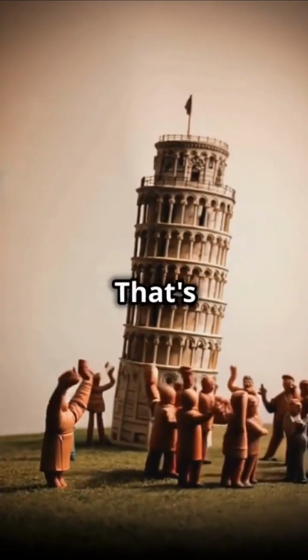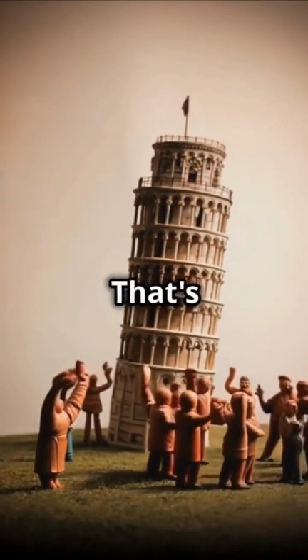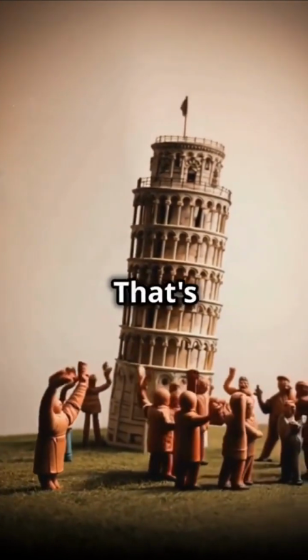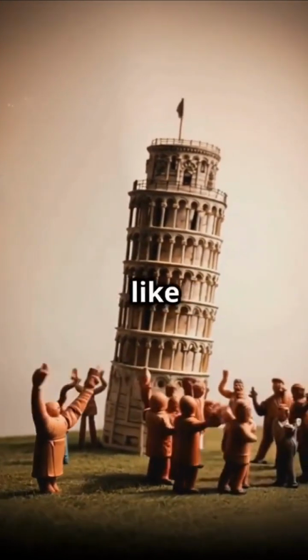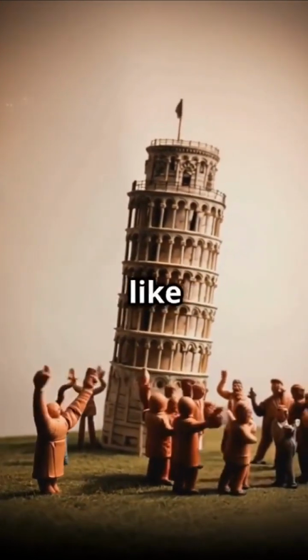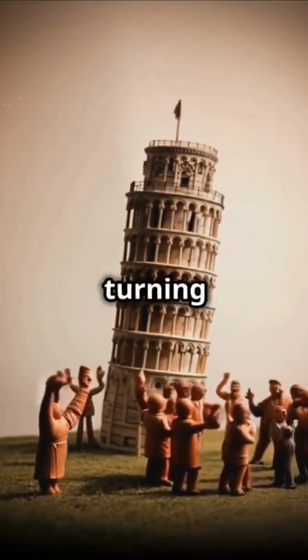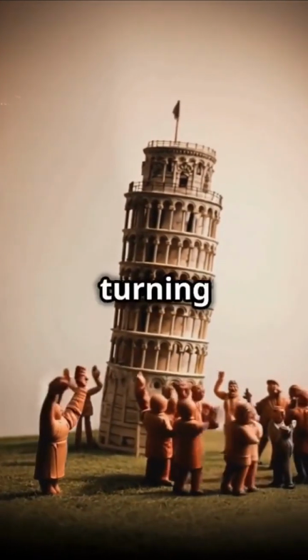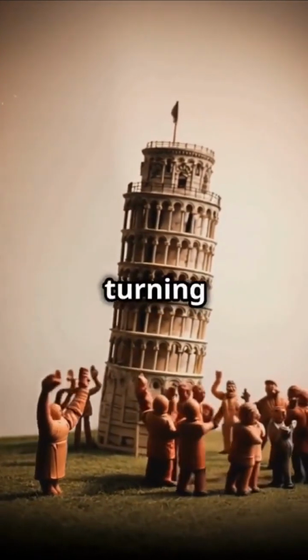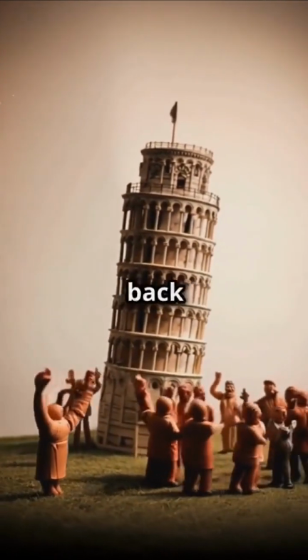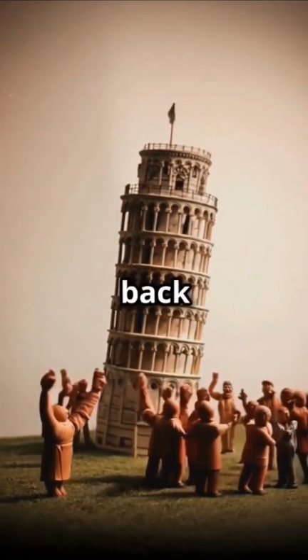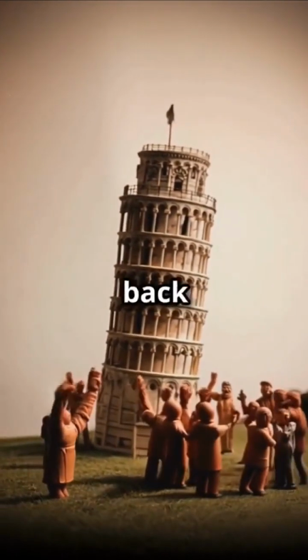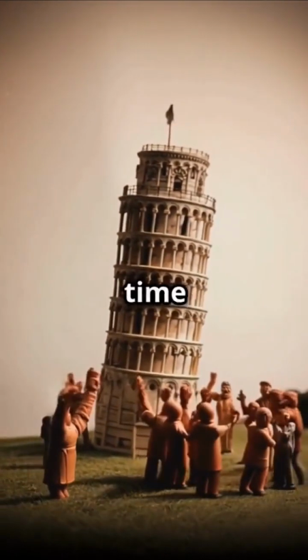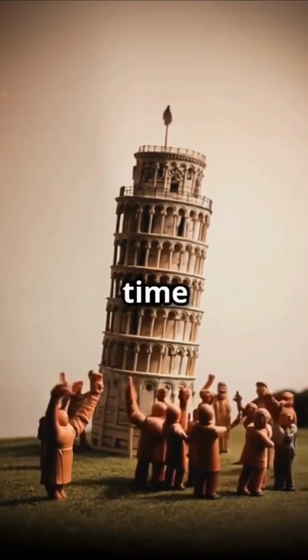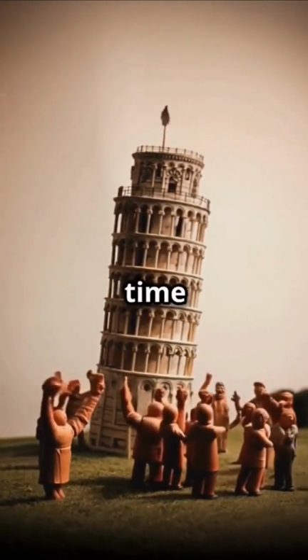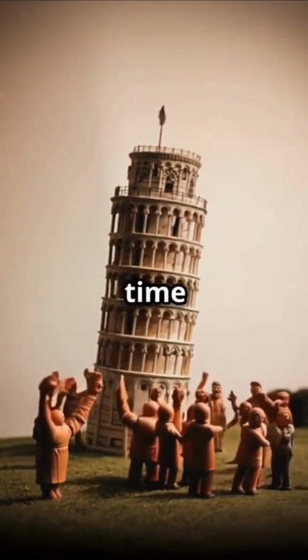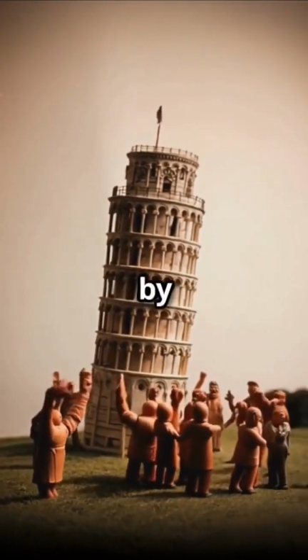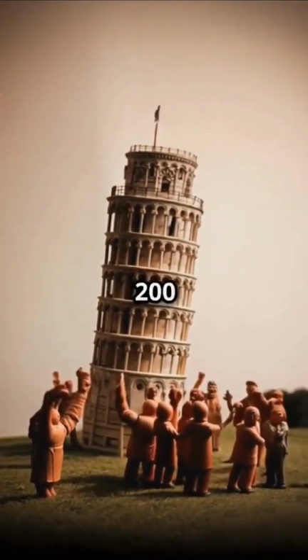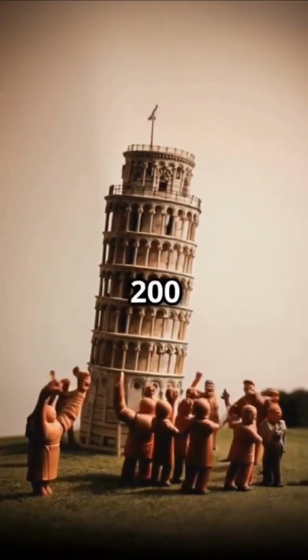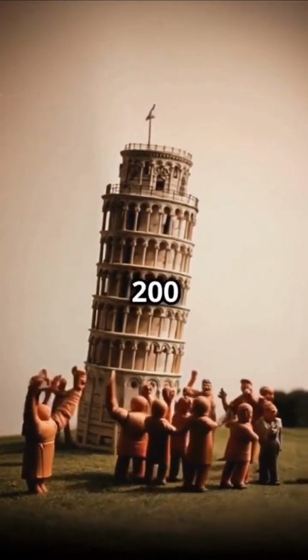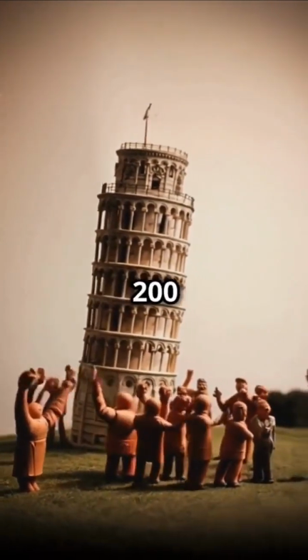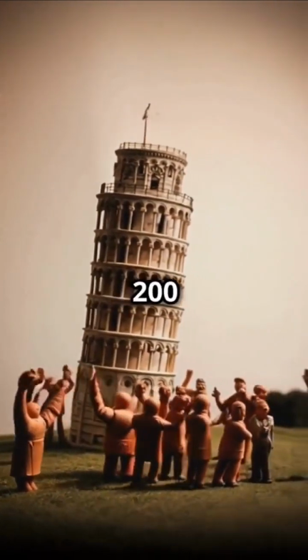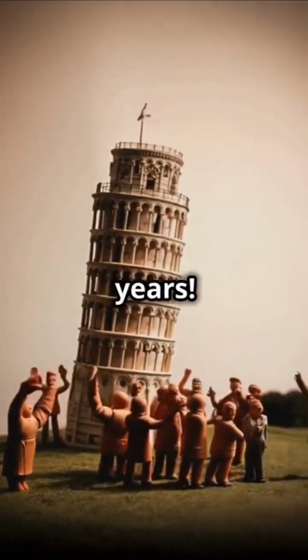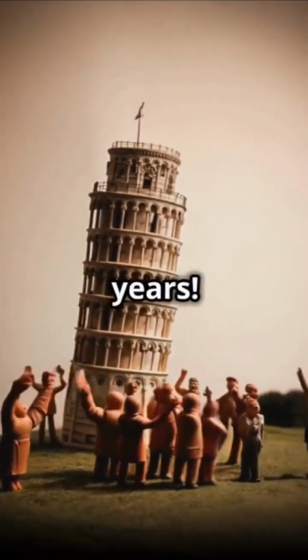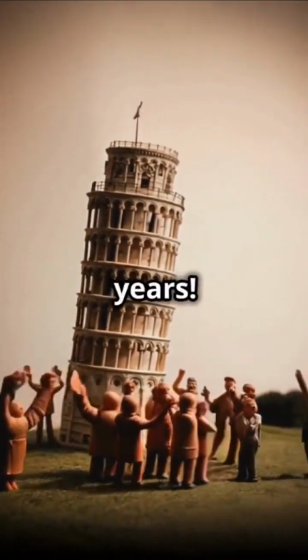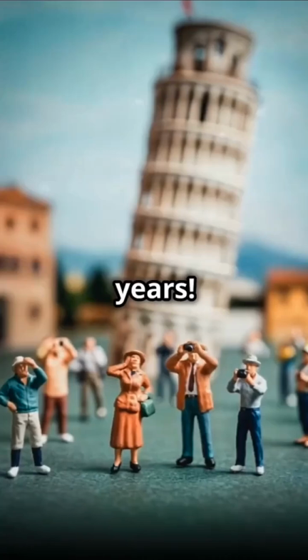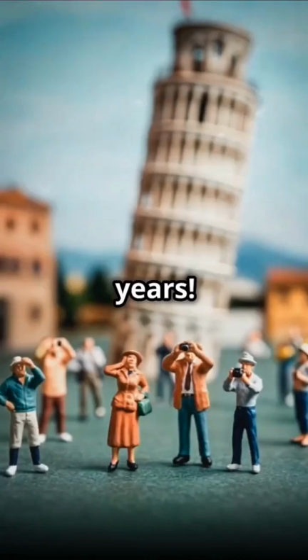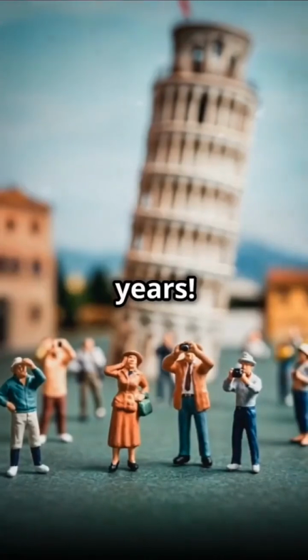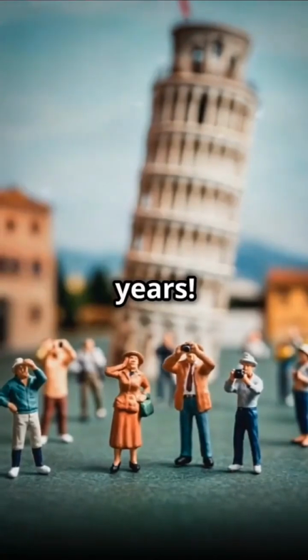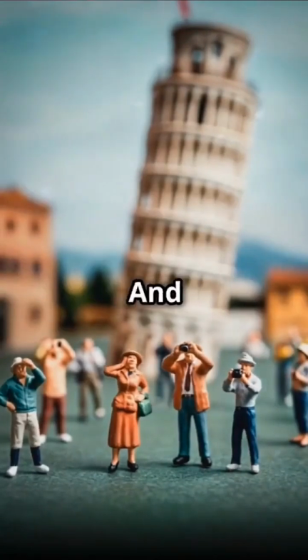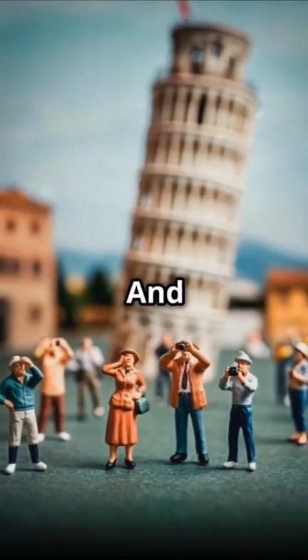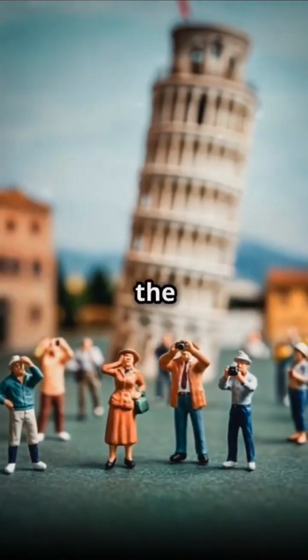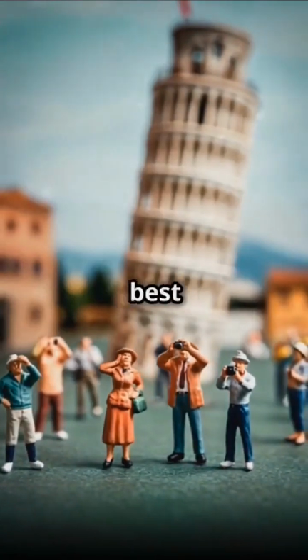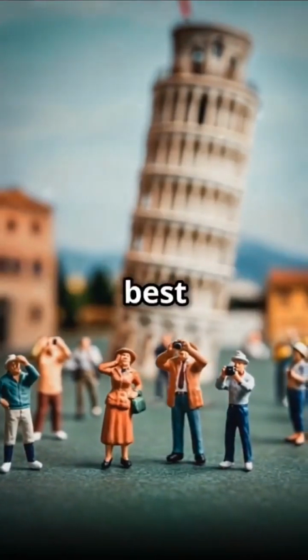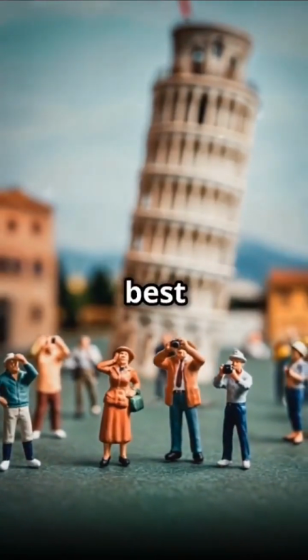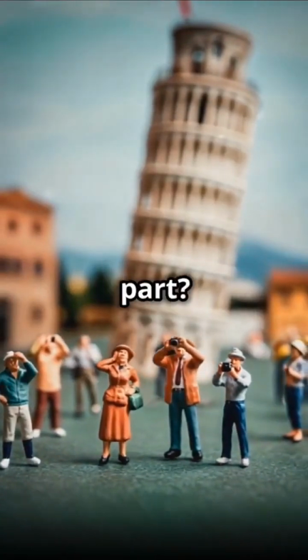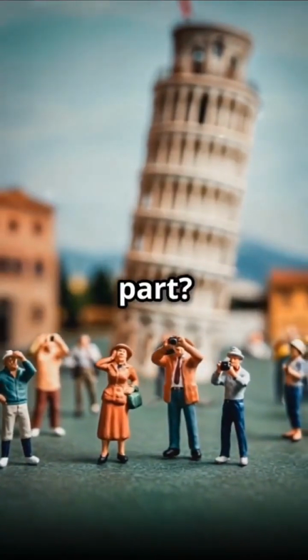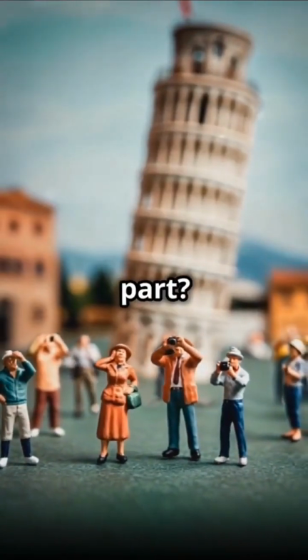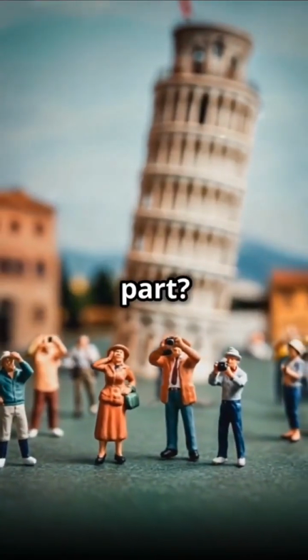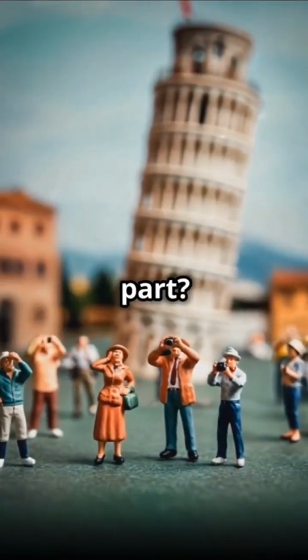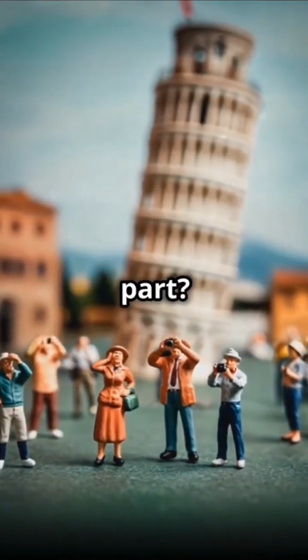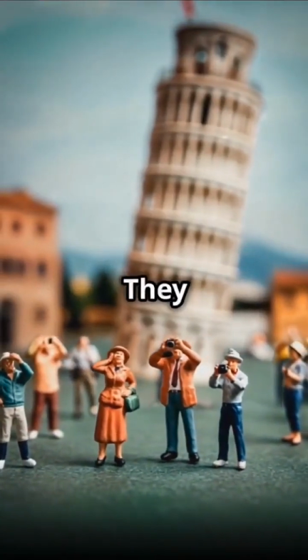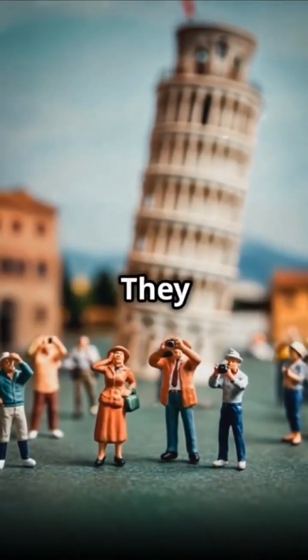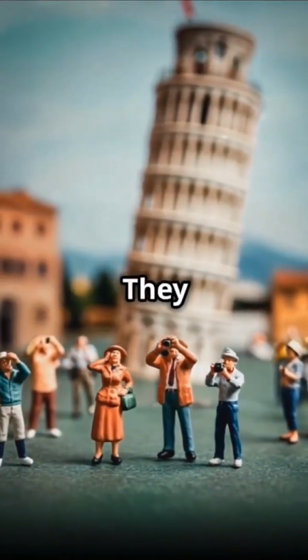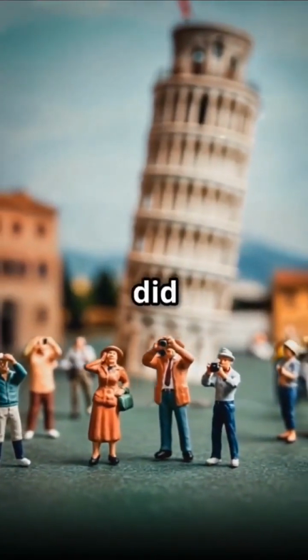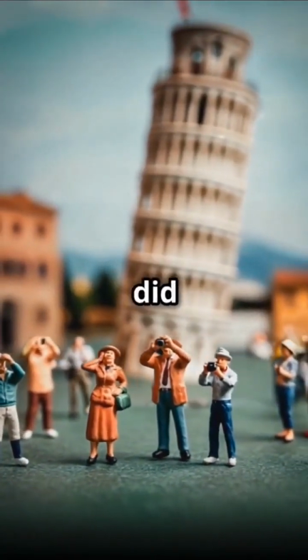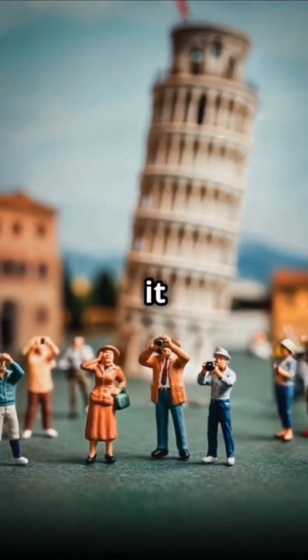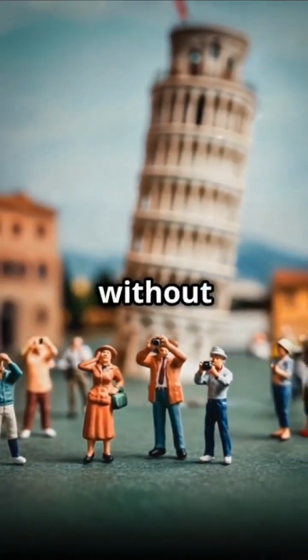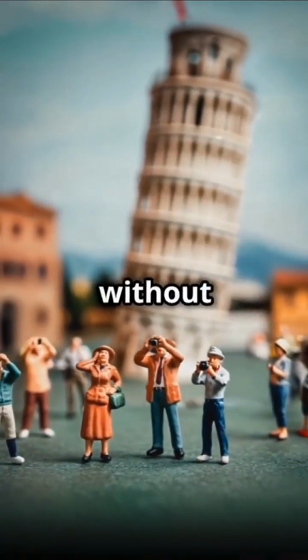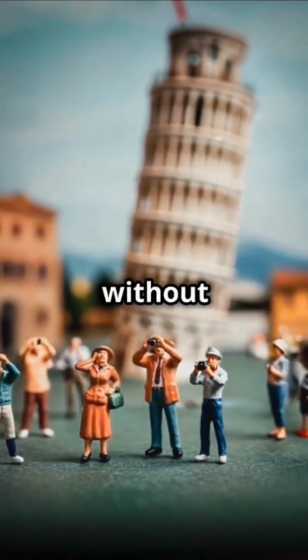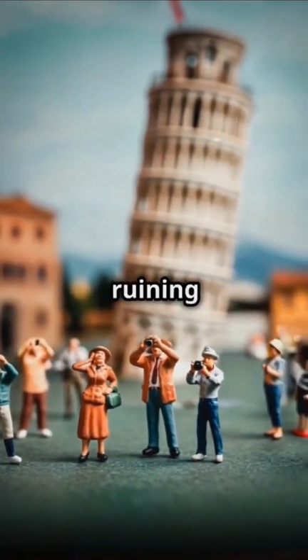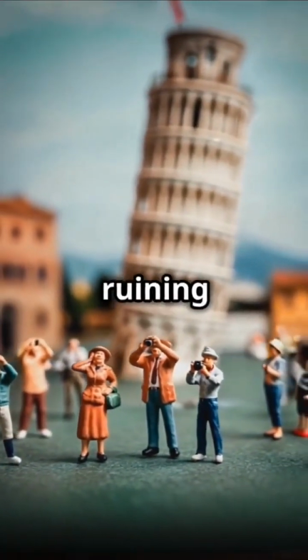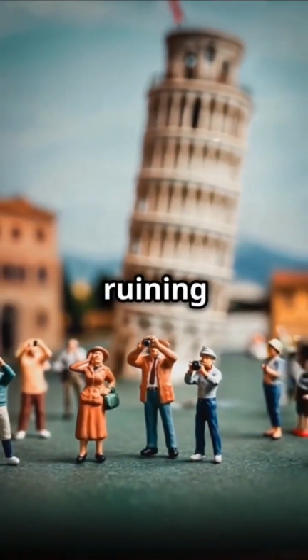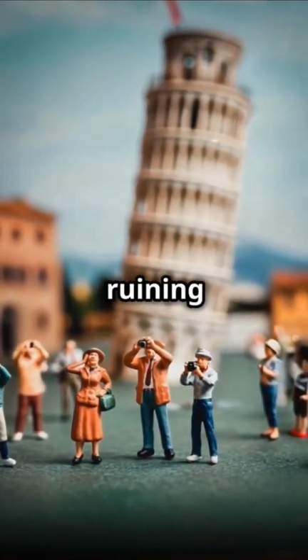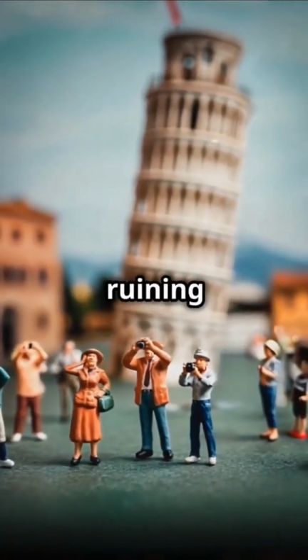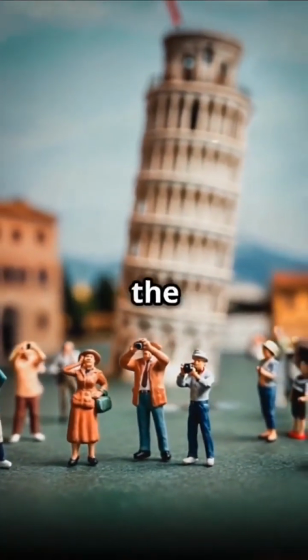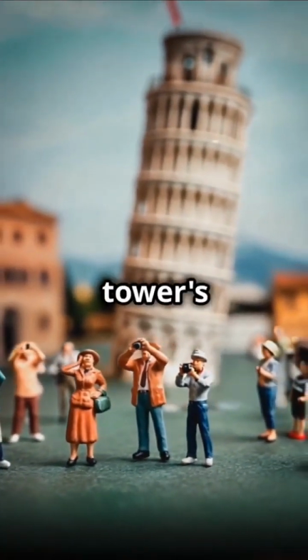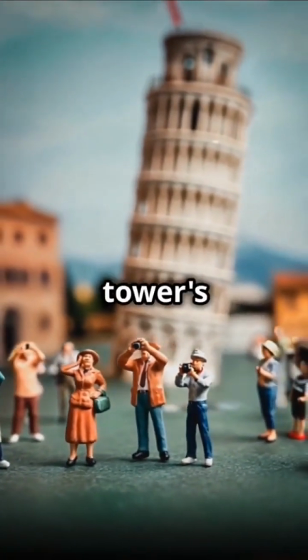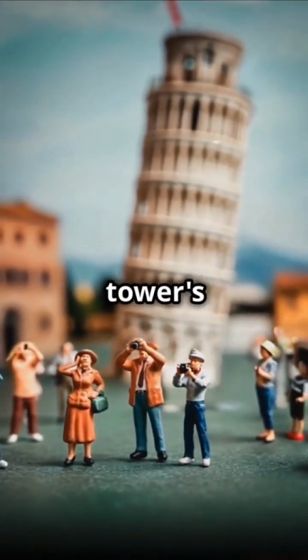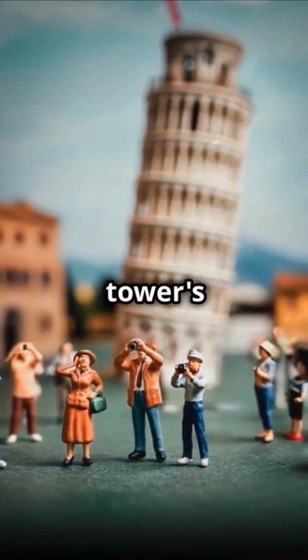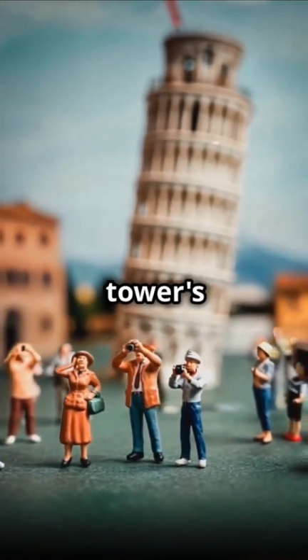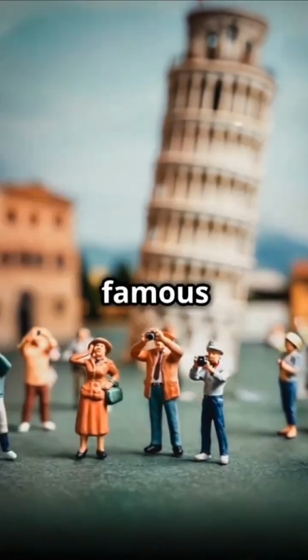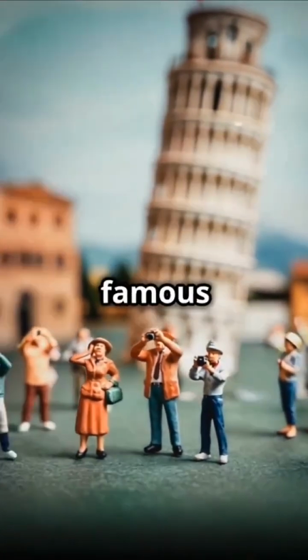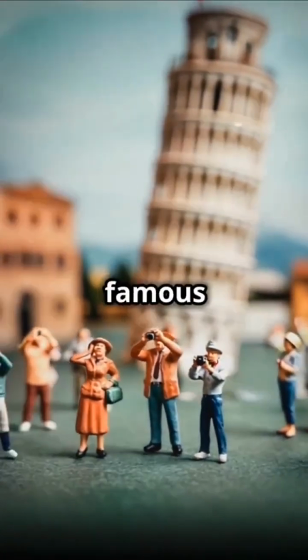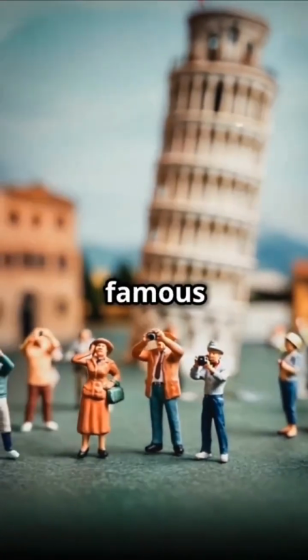That's like turning back time by 200 years. And the best part — they did it without ruining the tower's famous lean.